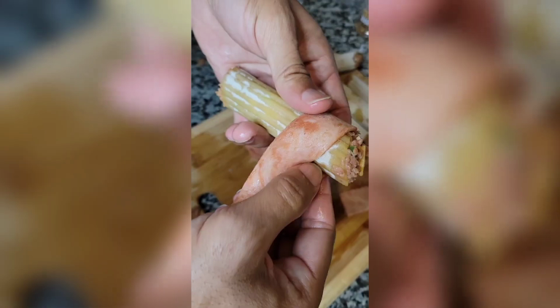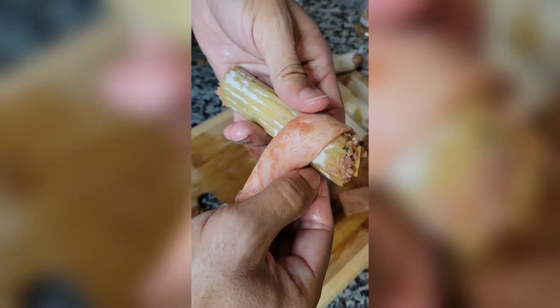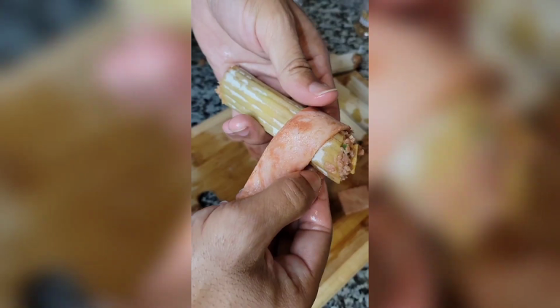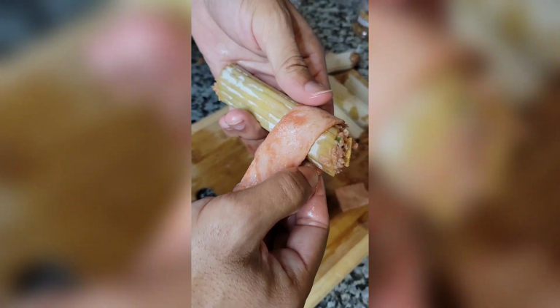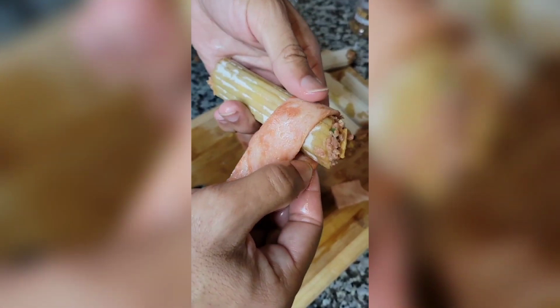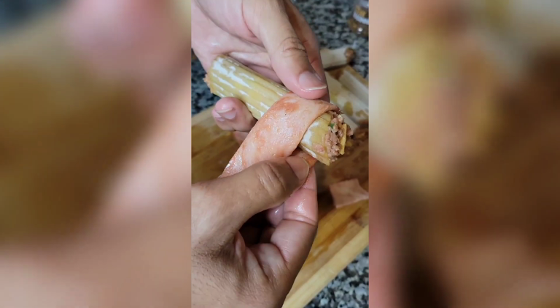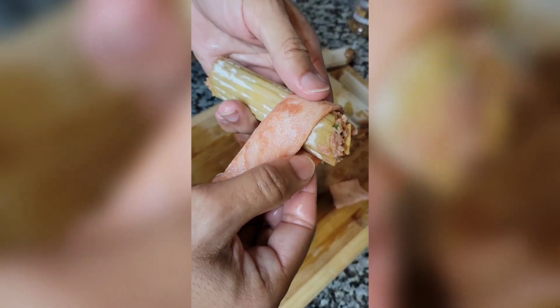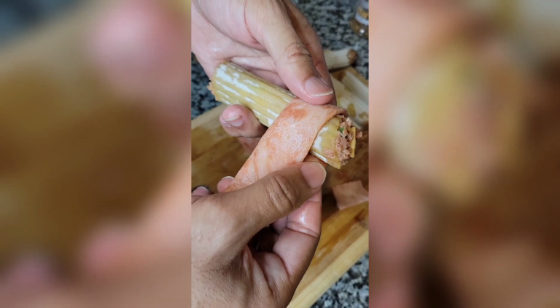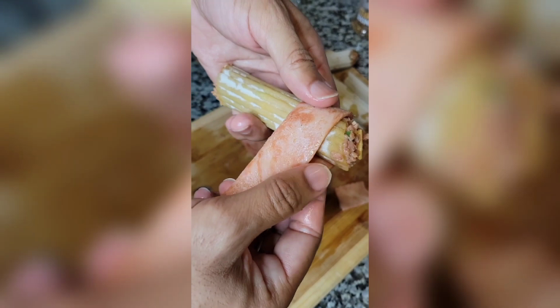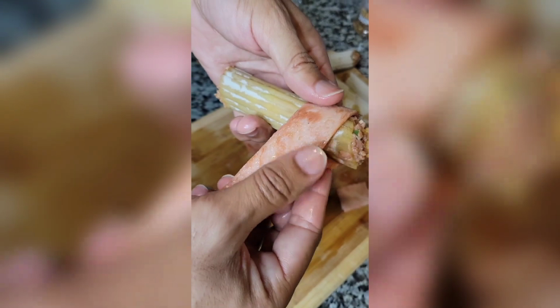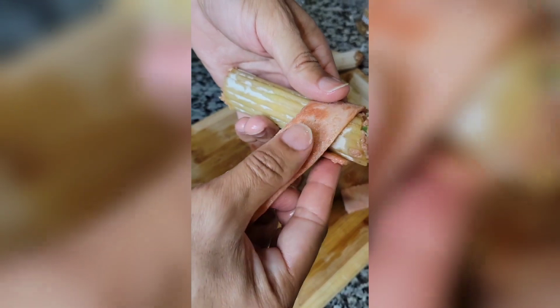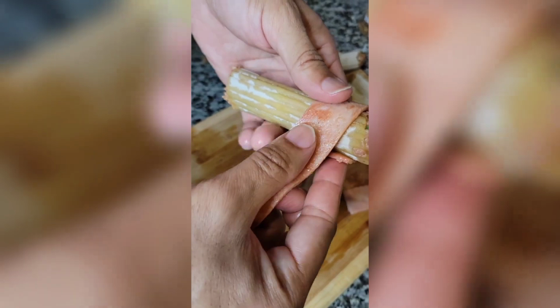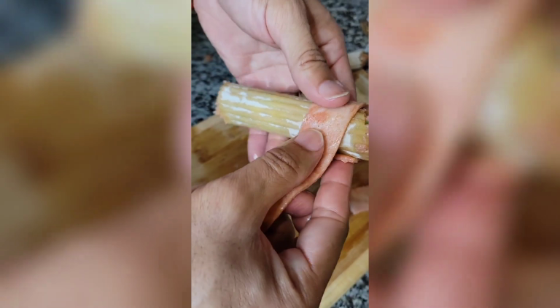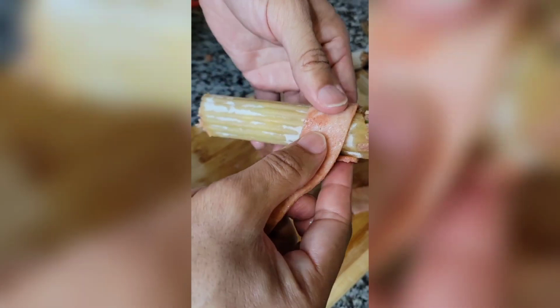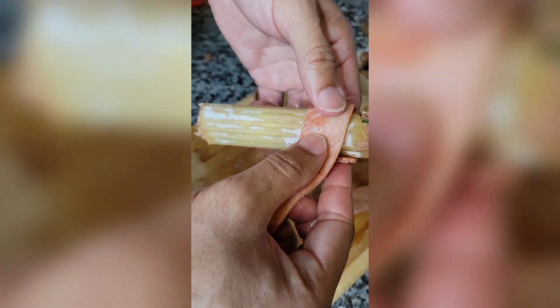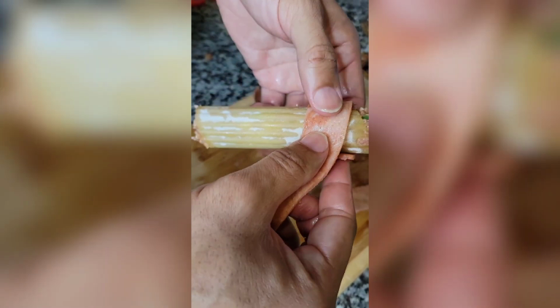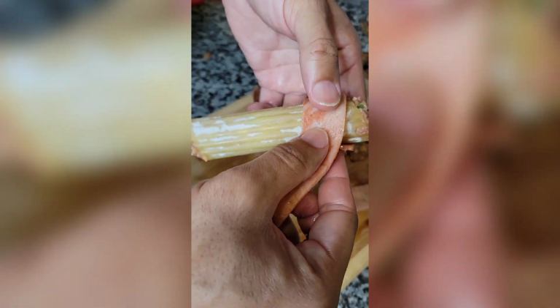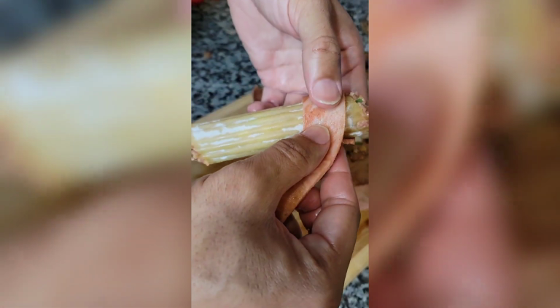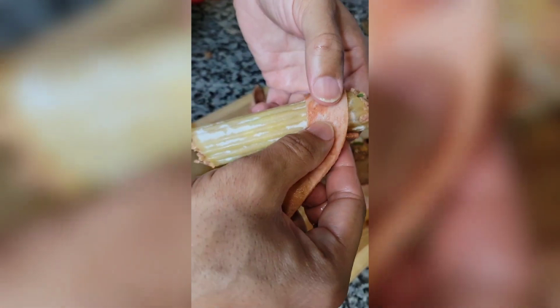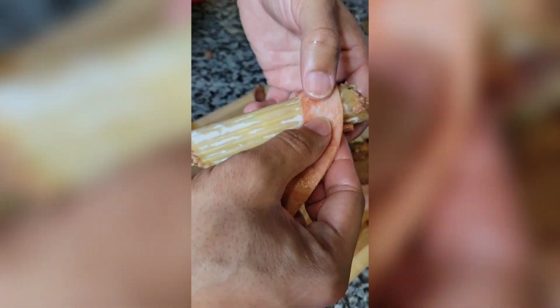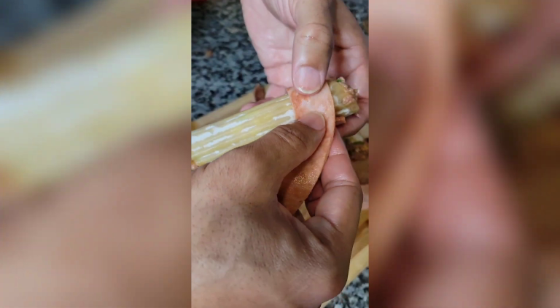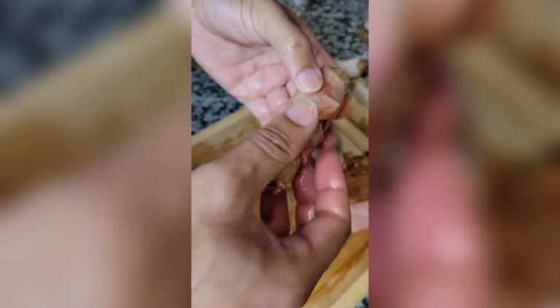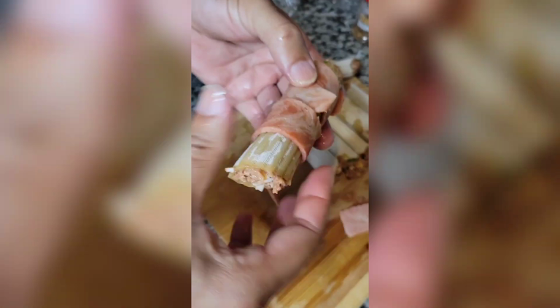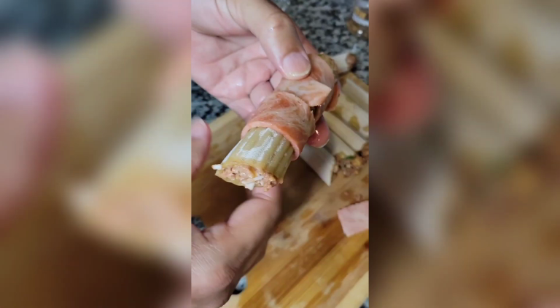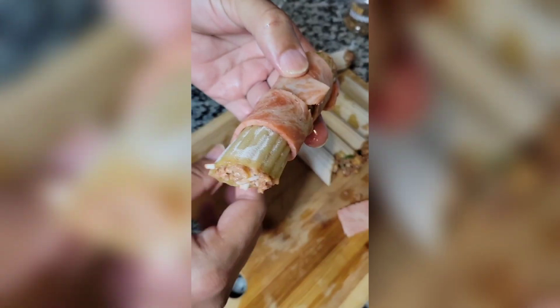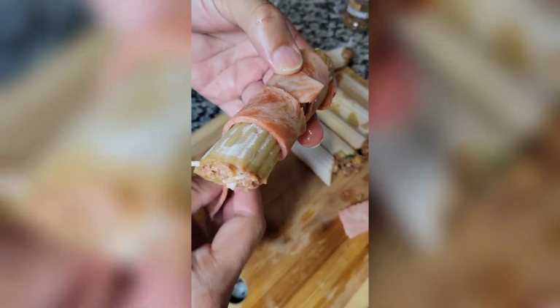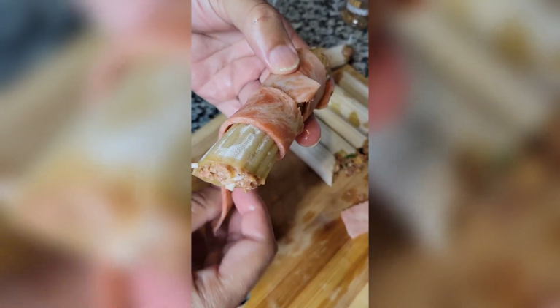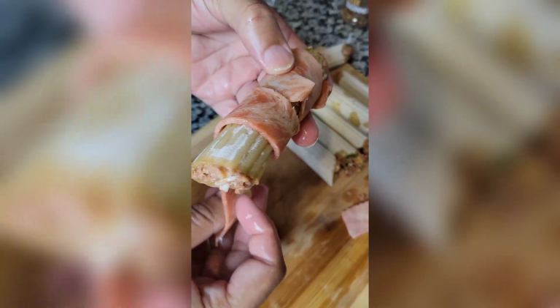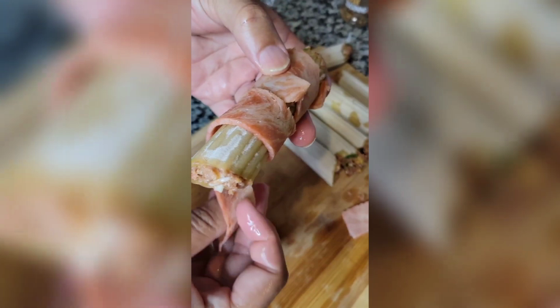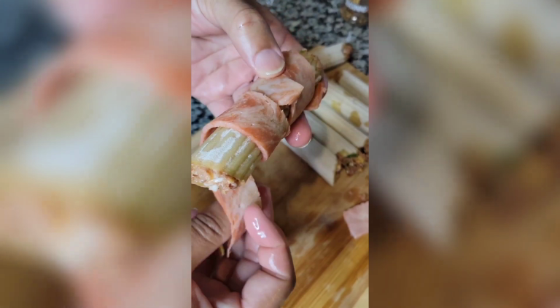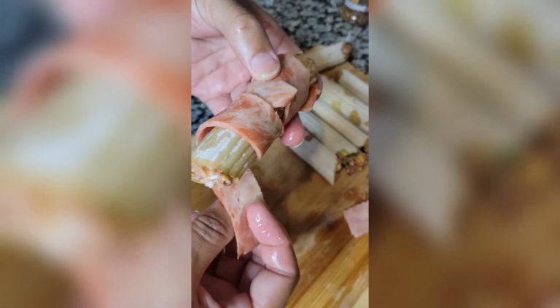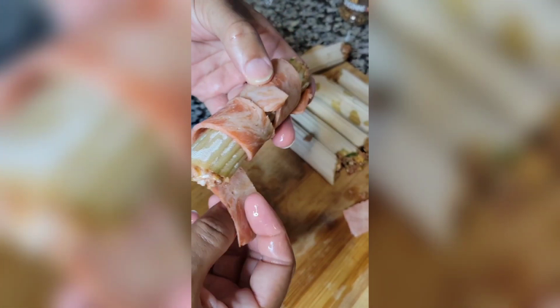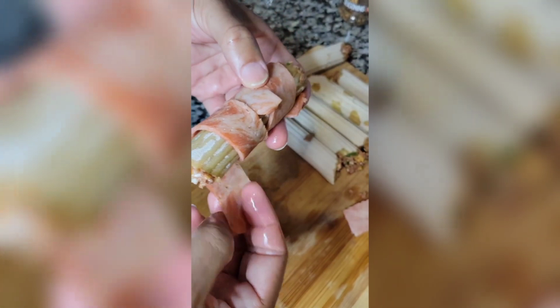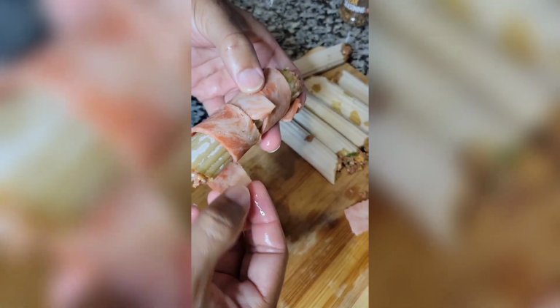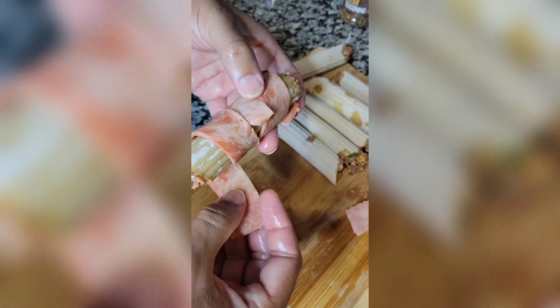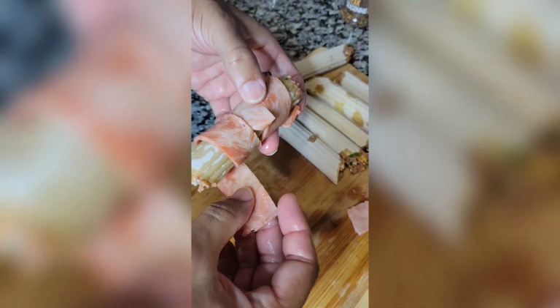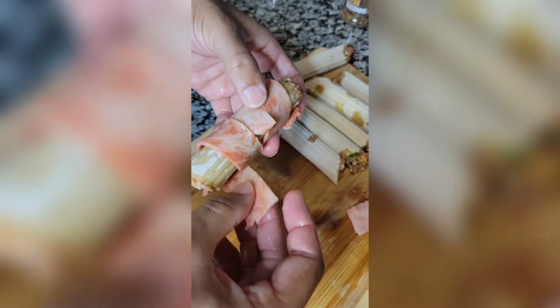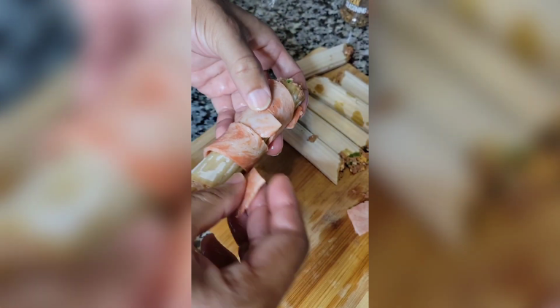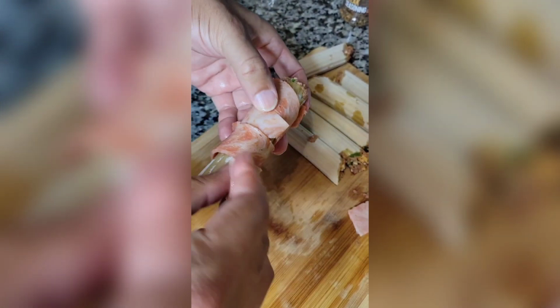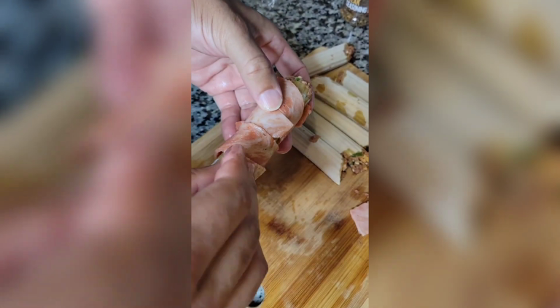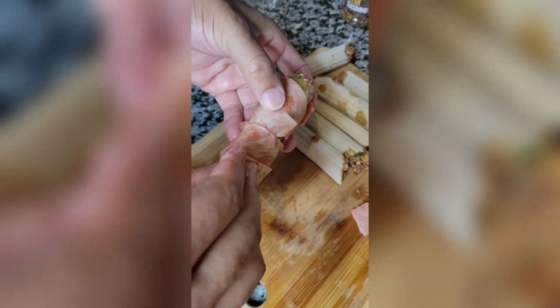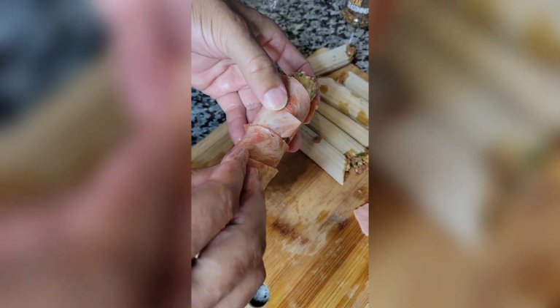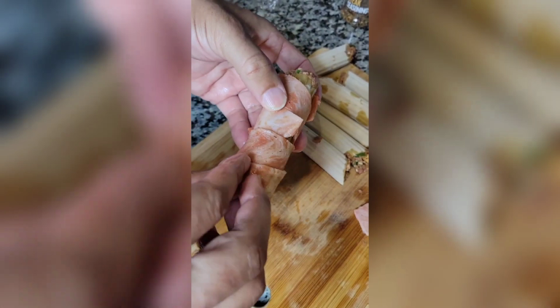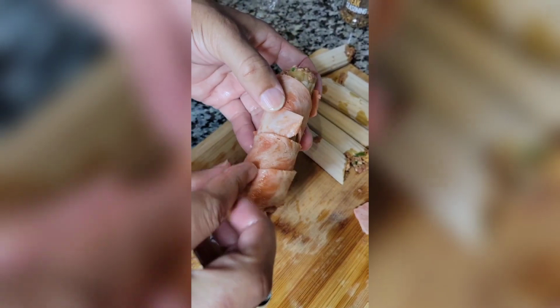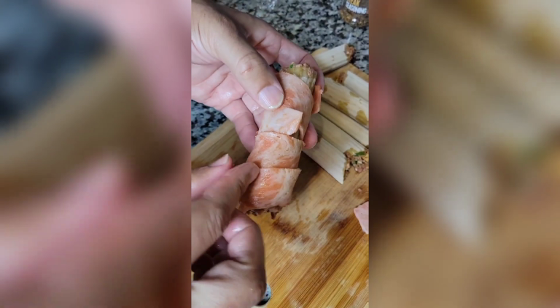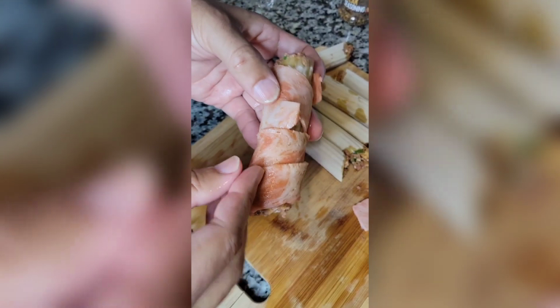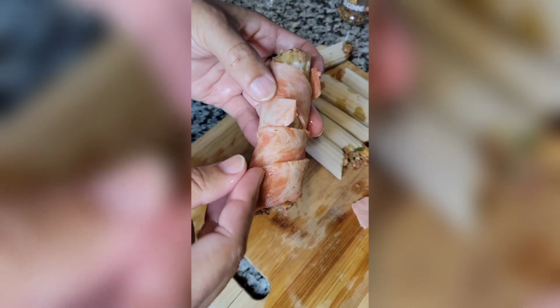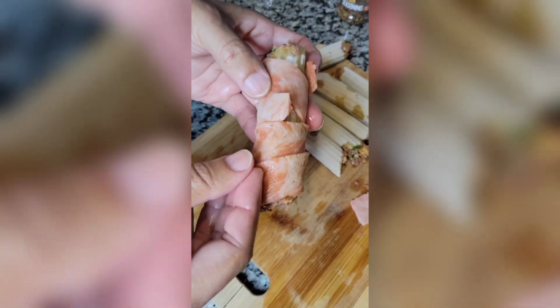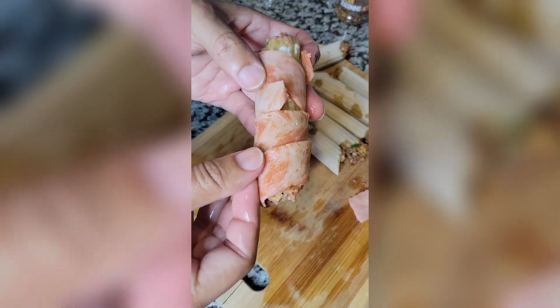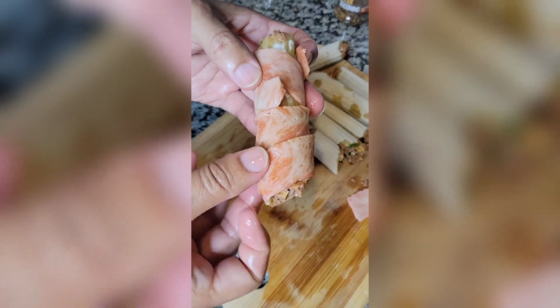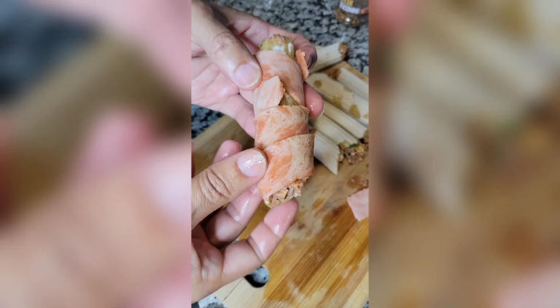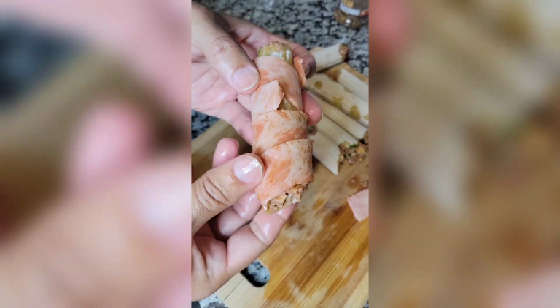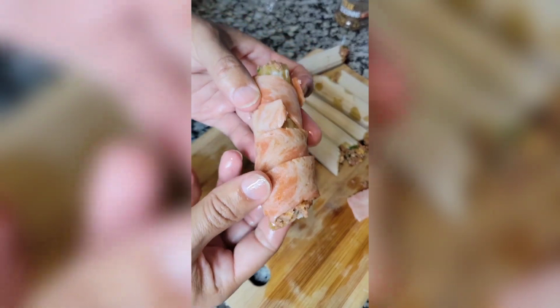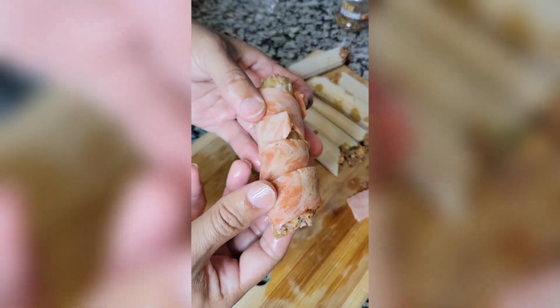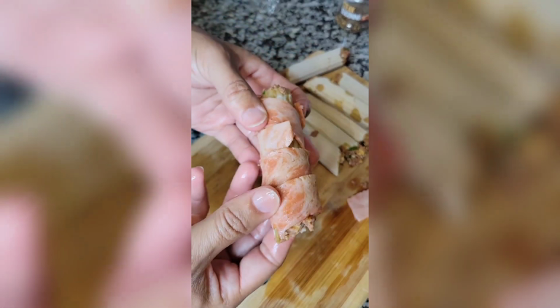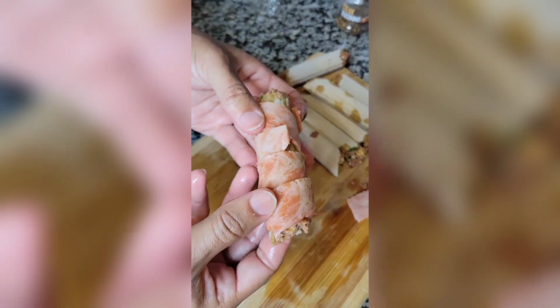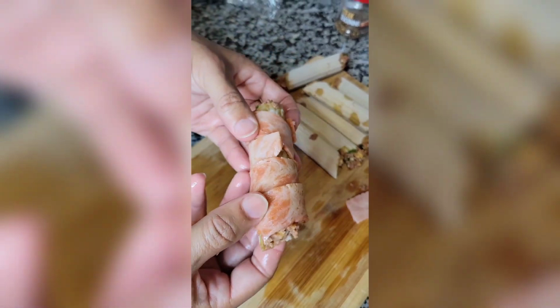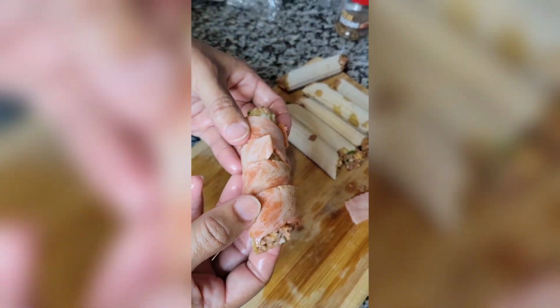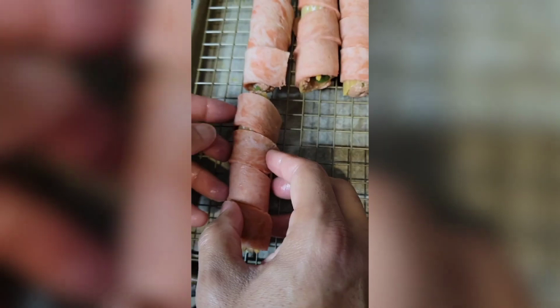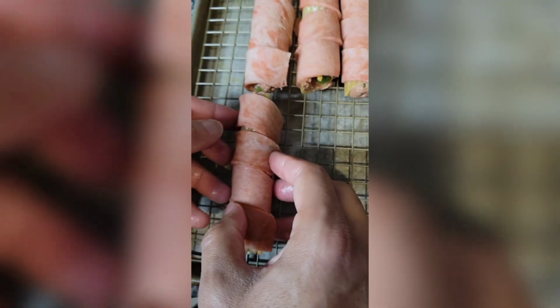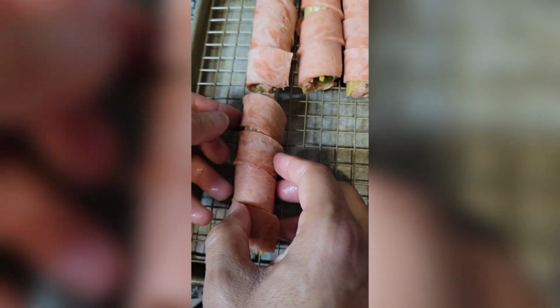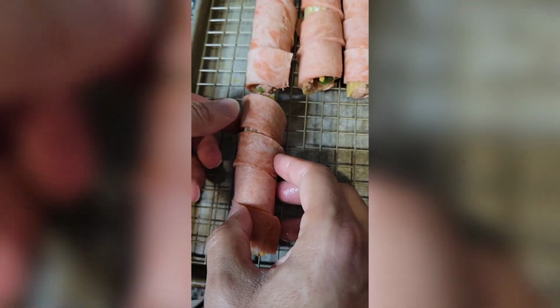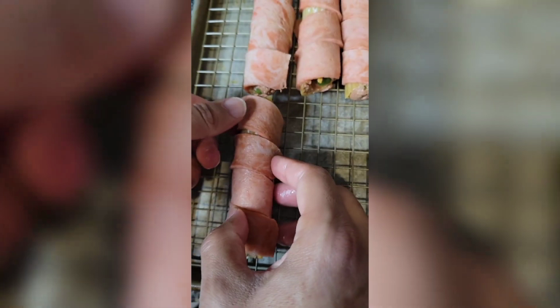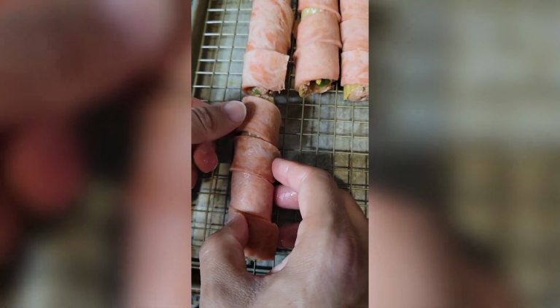Vegan bacon is not as pliable as real bacon, so what we had to do is heat it up just a little bit. Cooking yours like that.